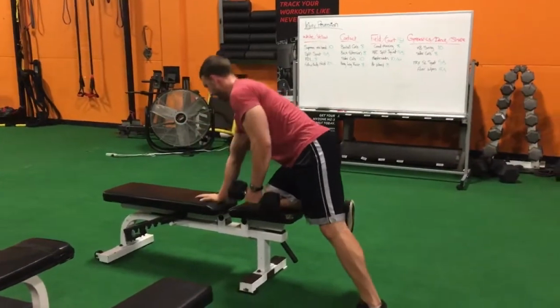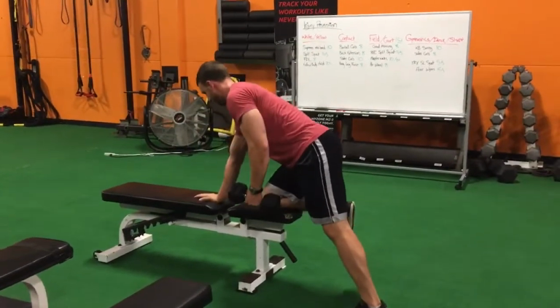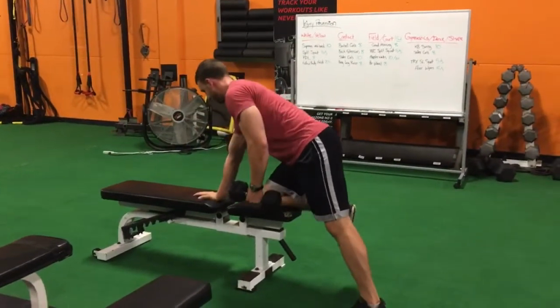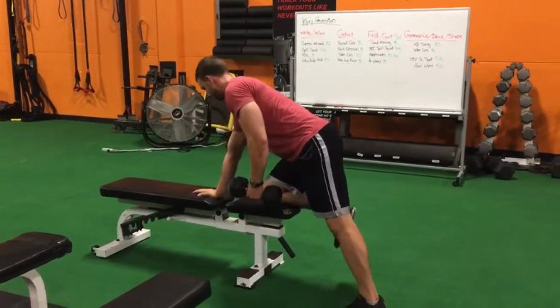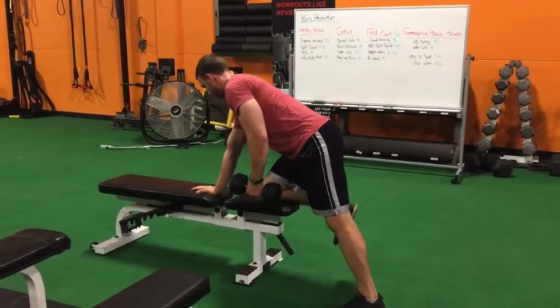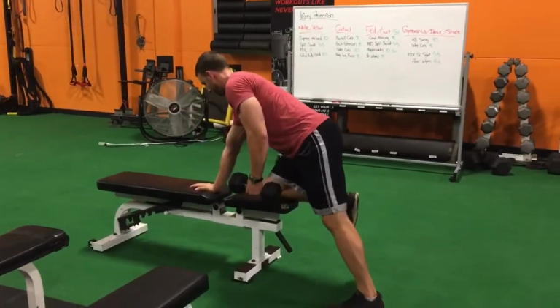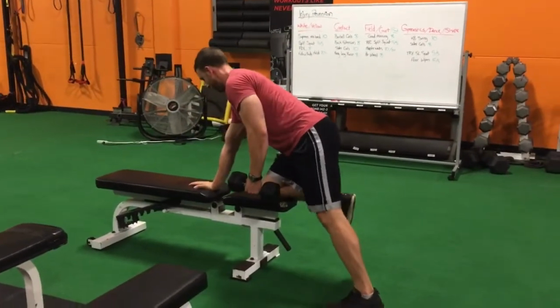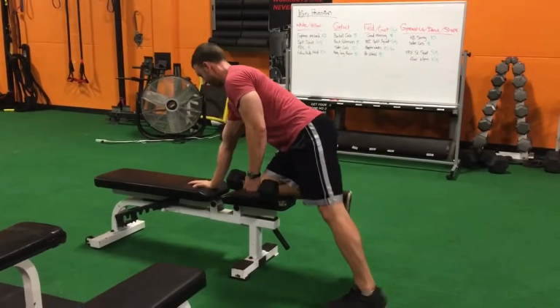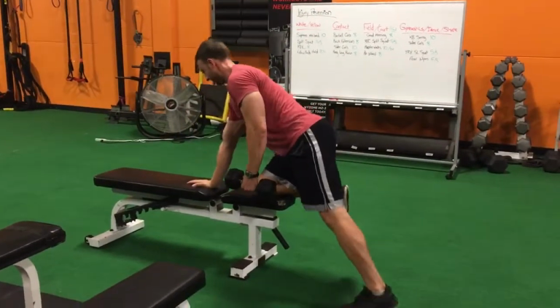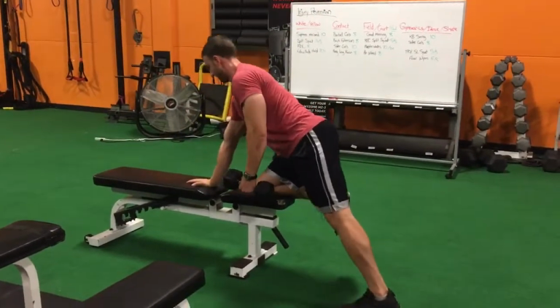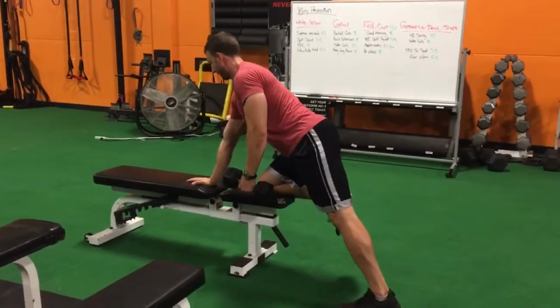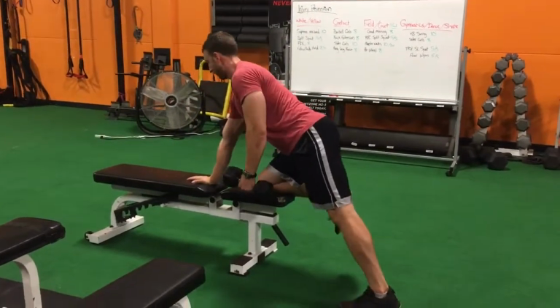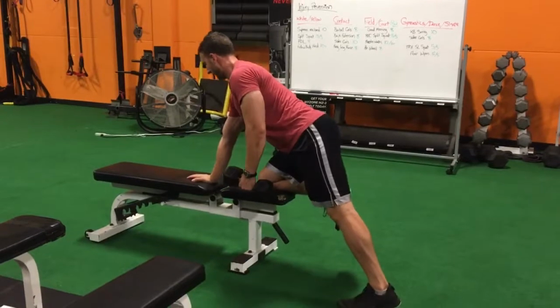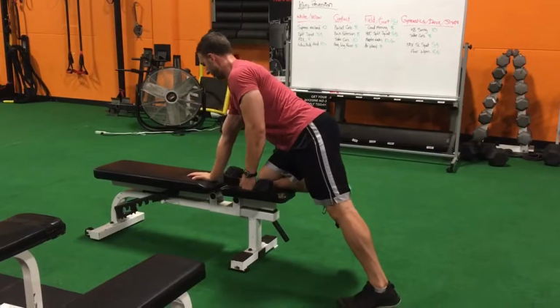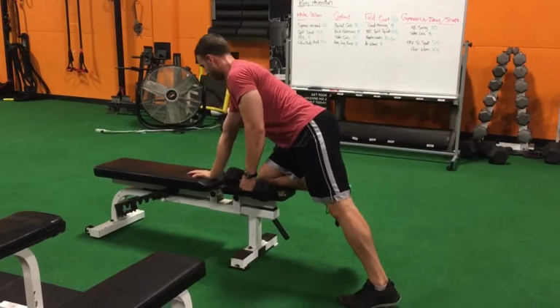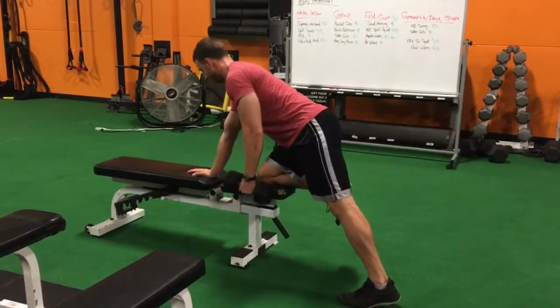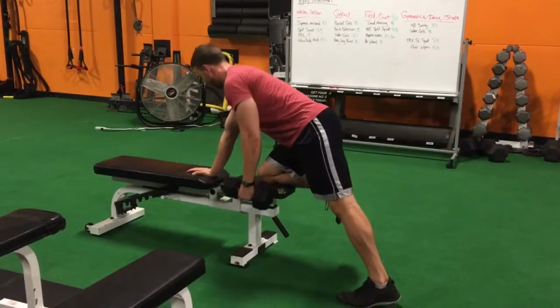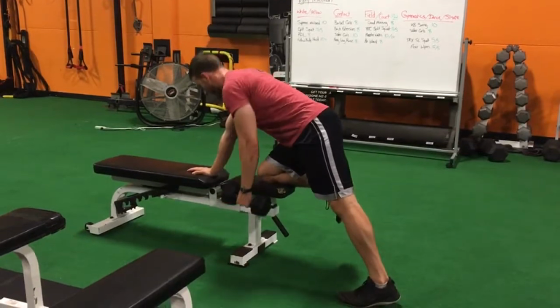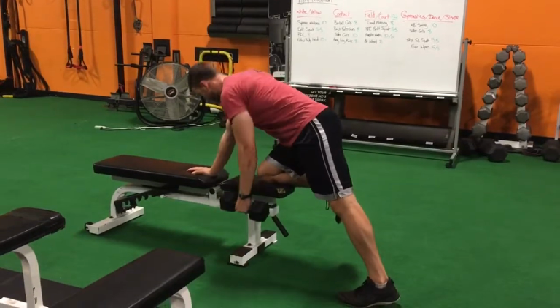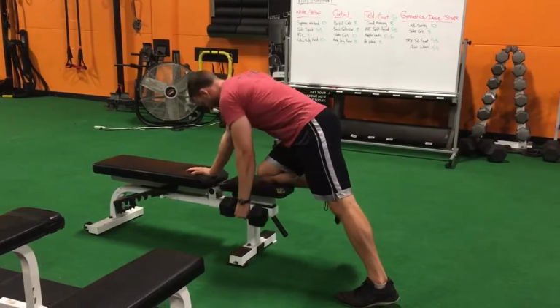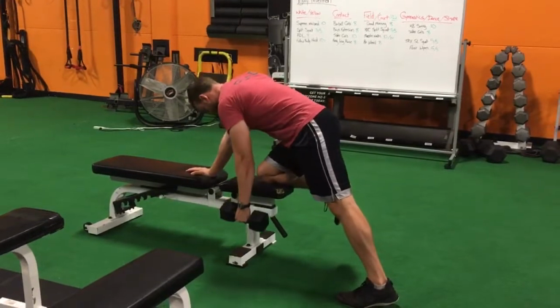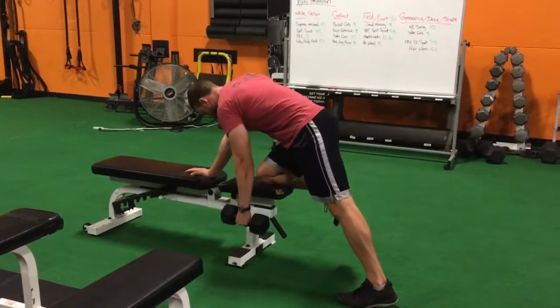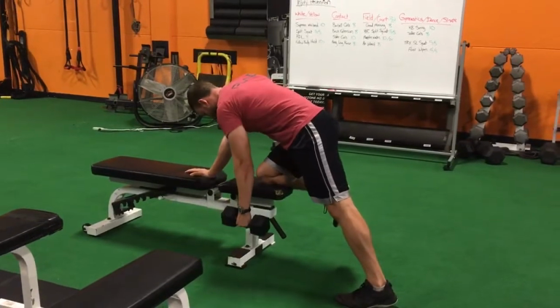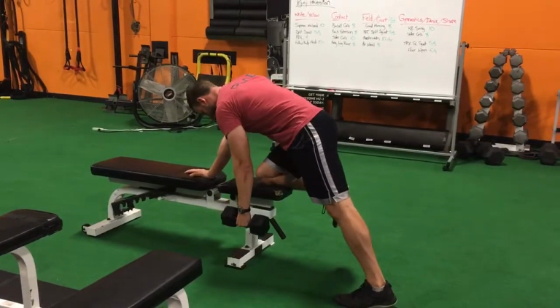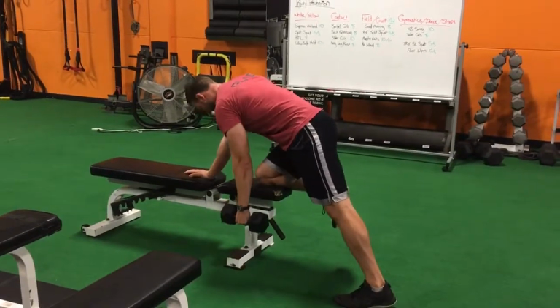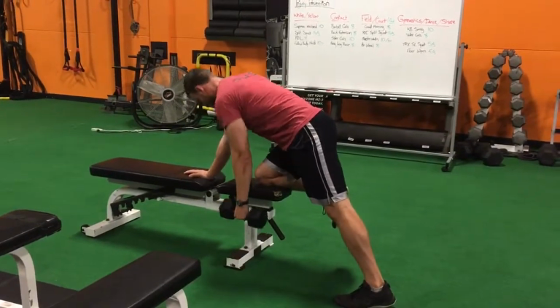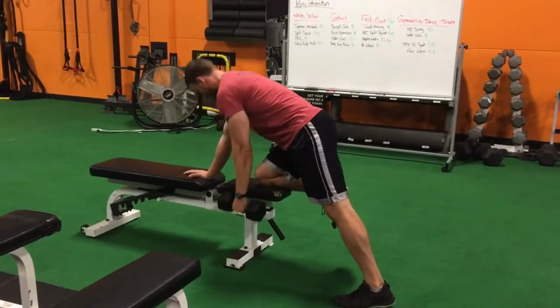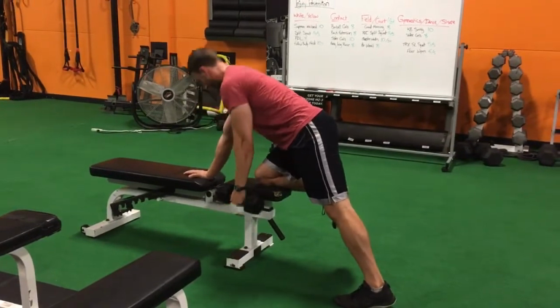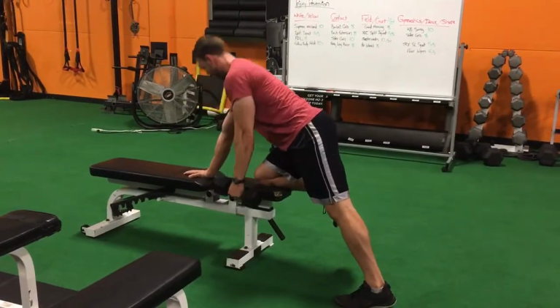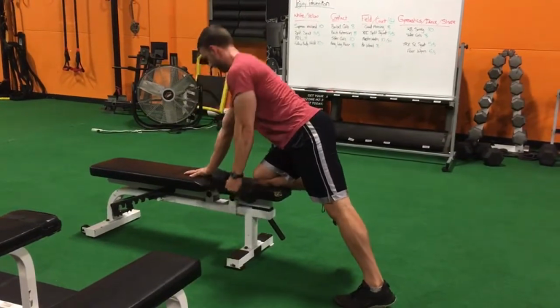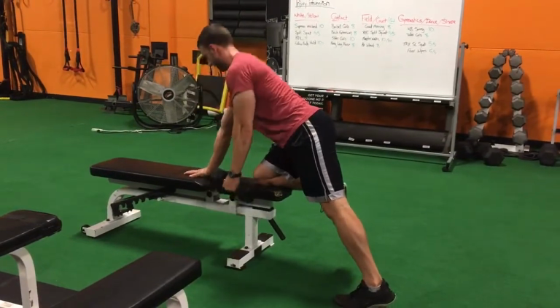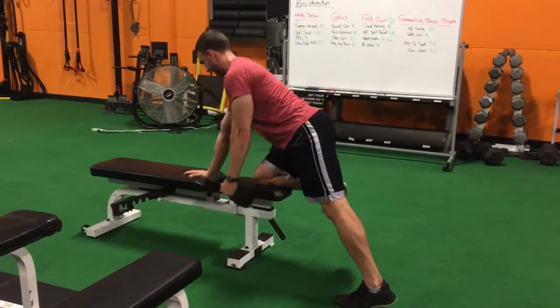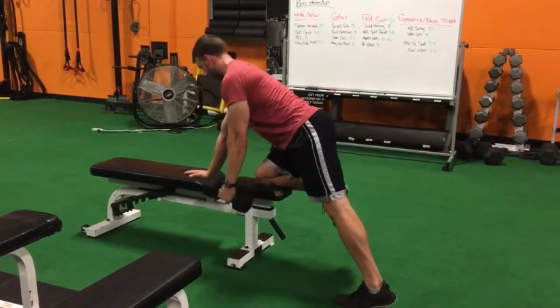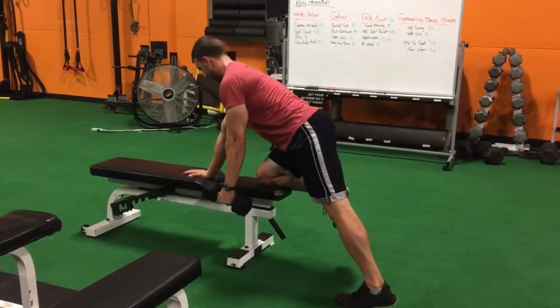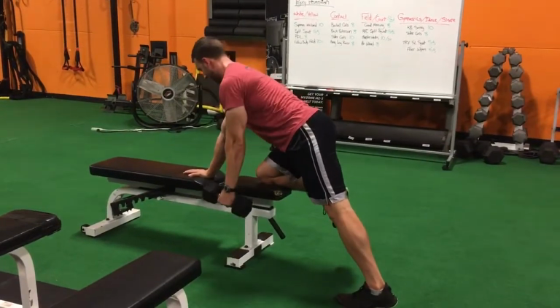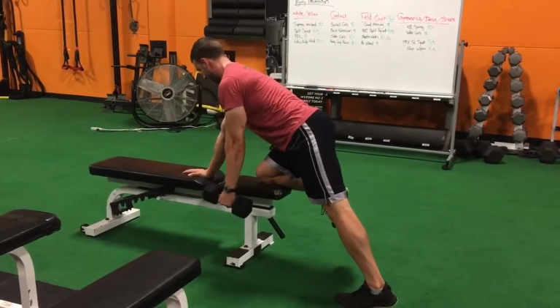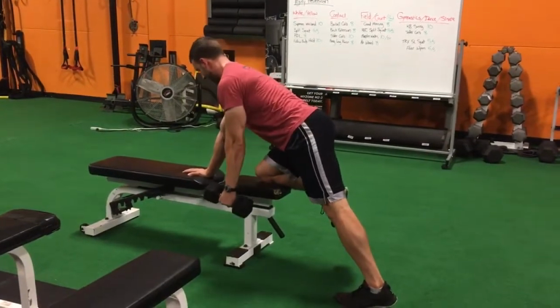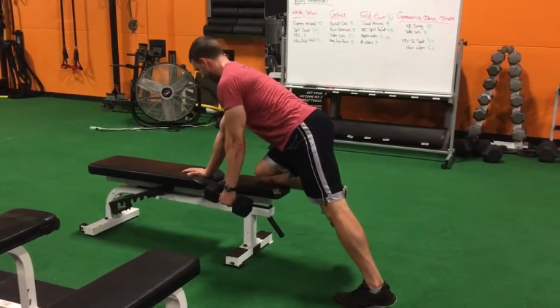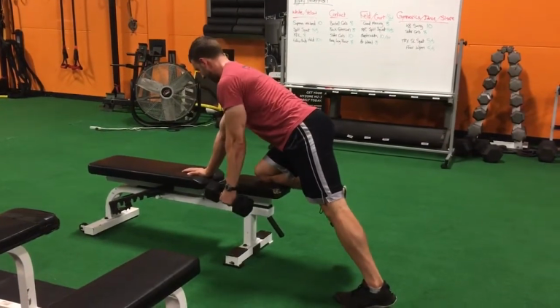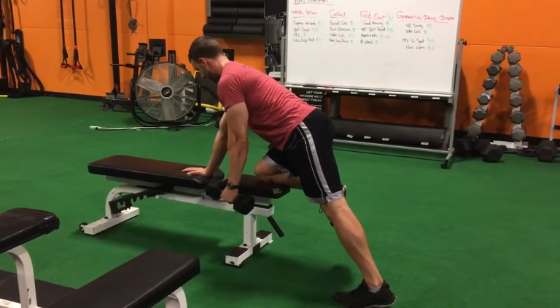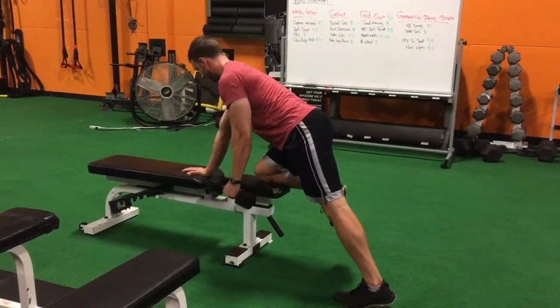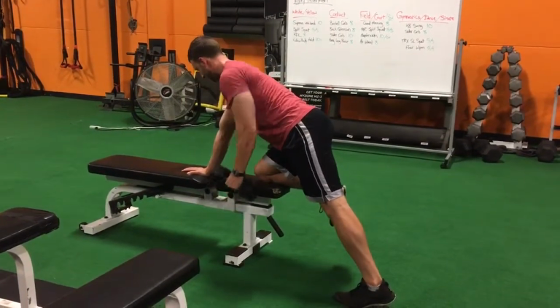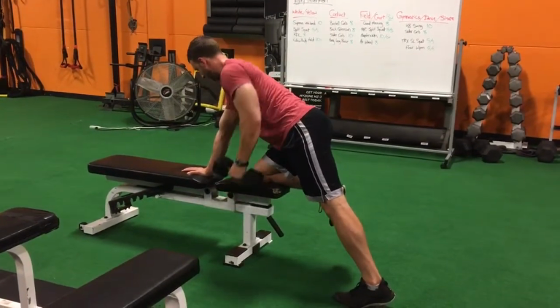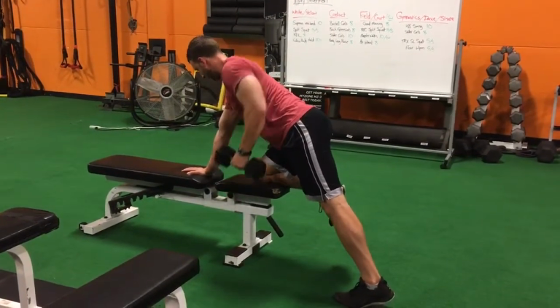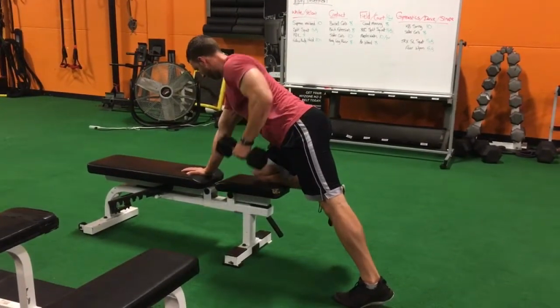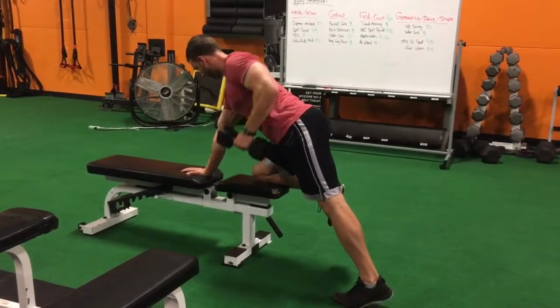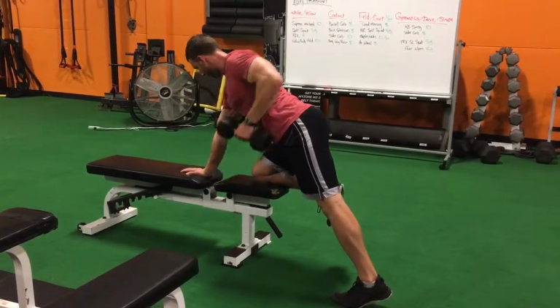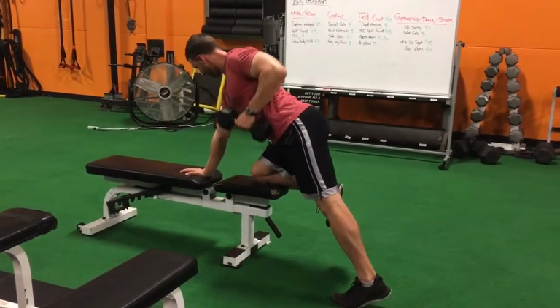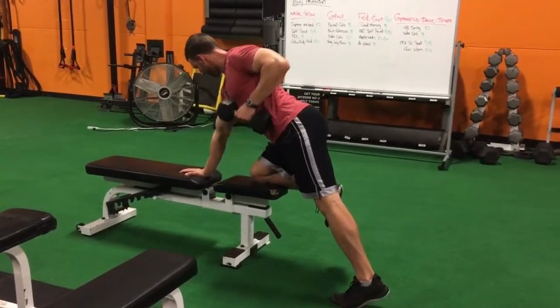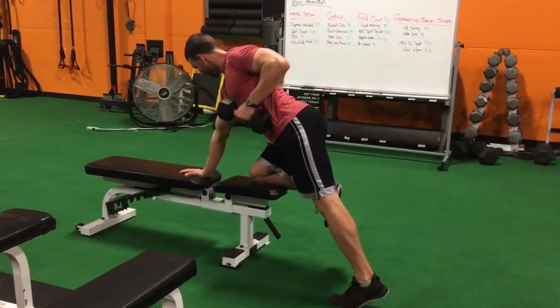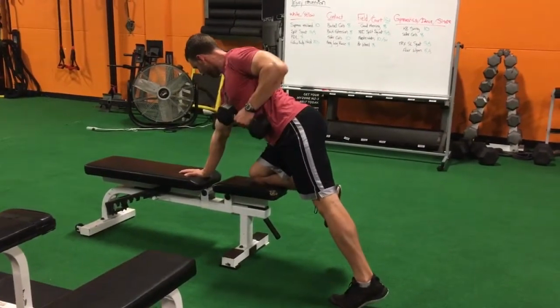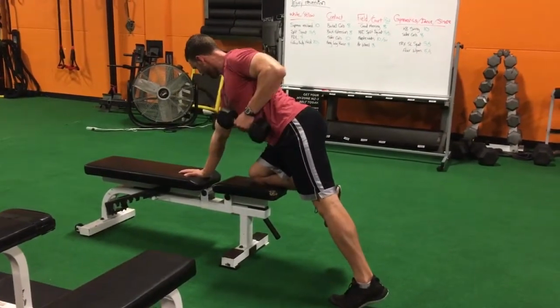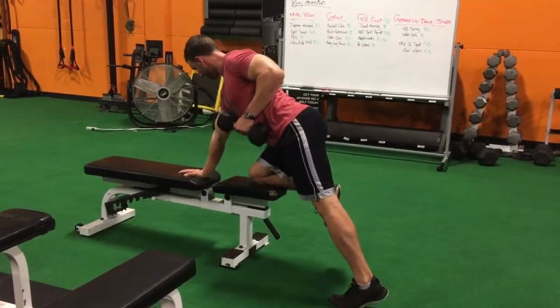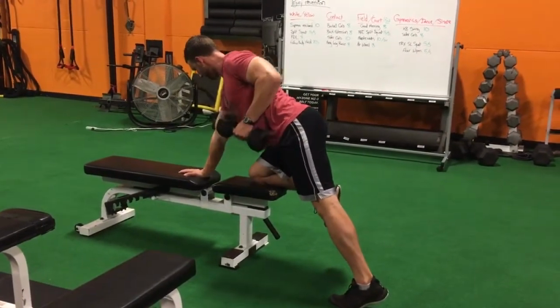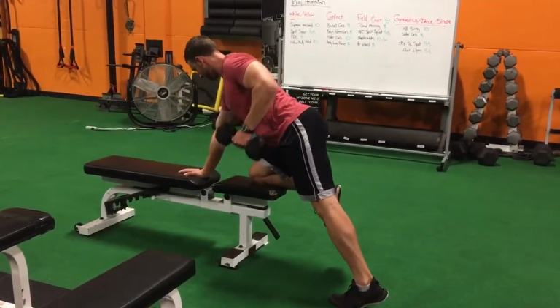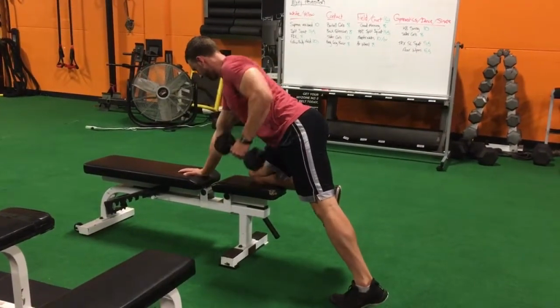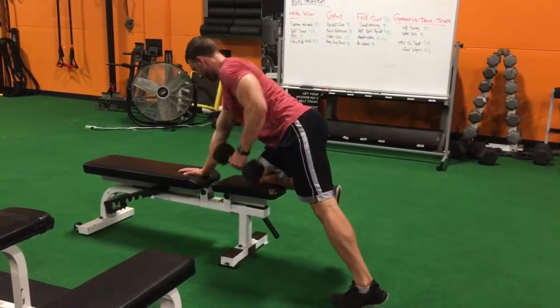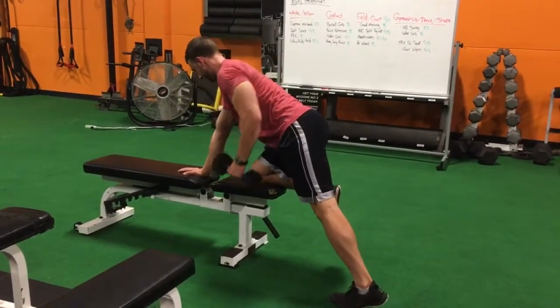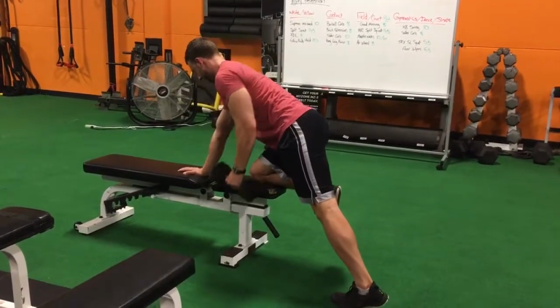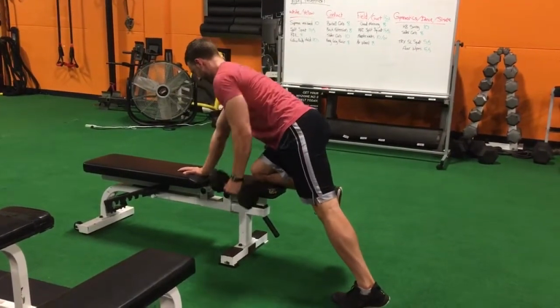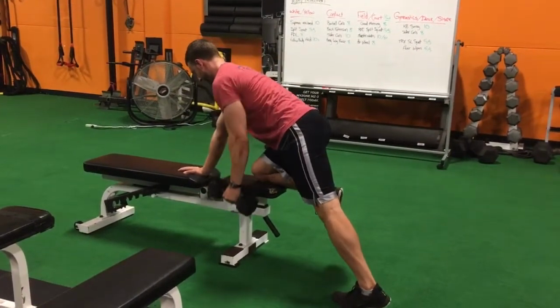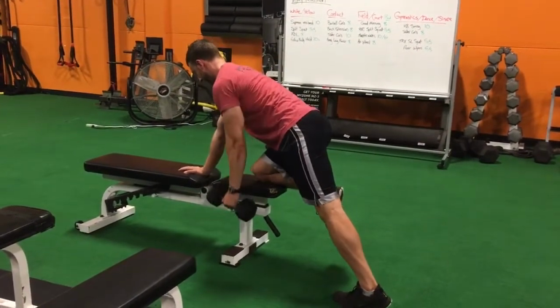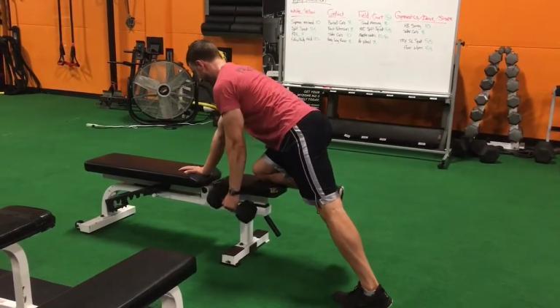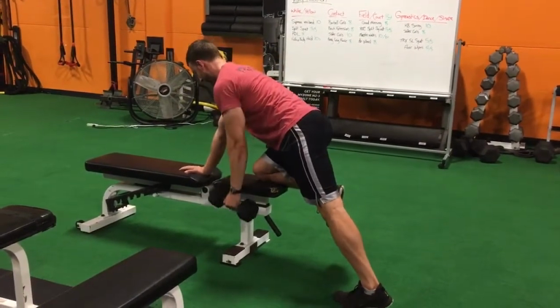Push yourself away from the ground. You want to make sure your back's not rounded like that. And you're going to row like that.